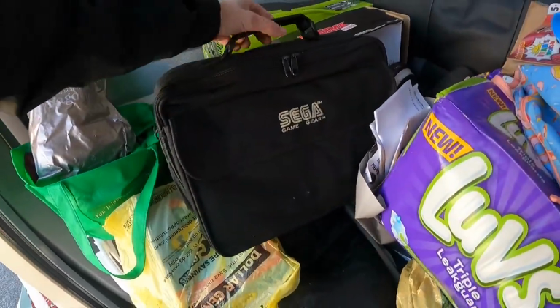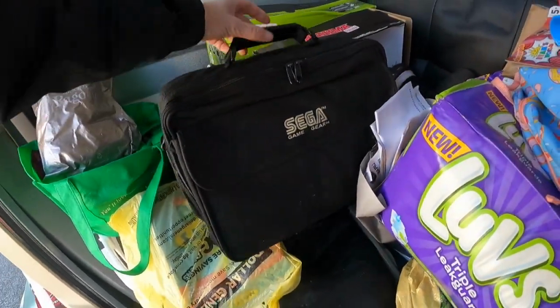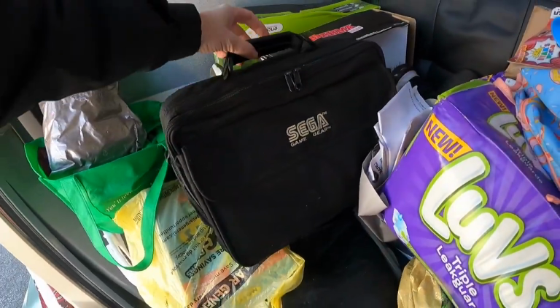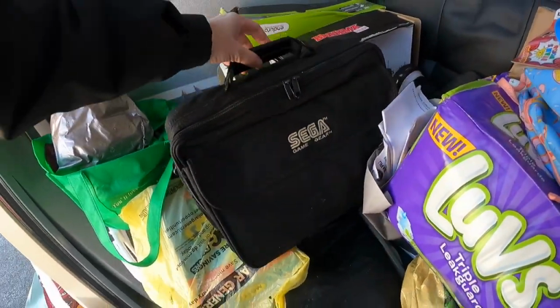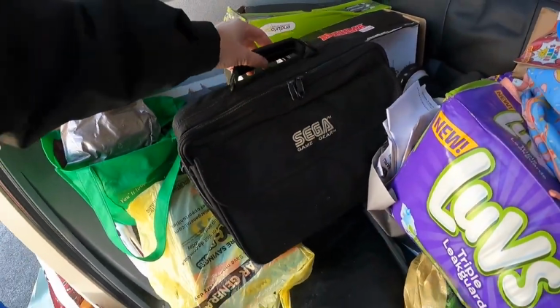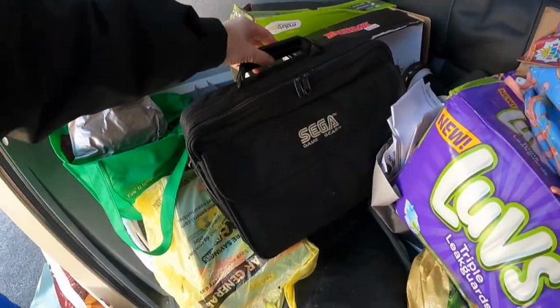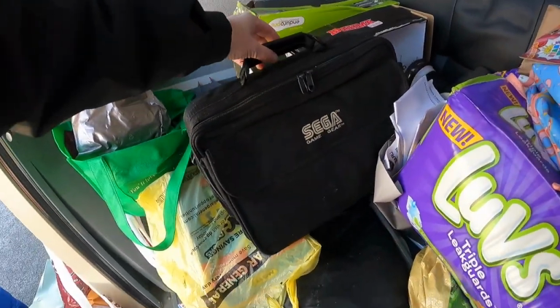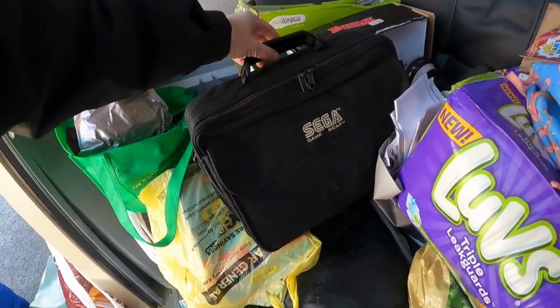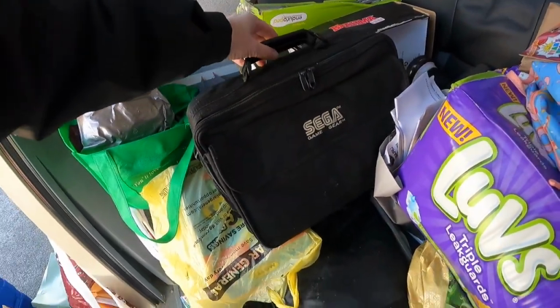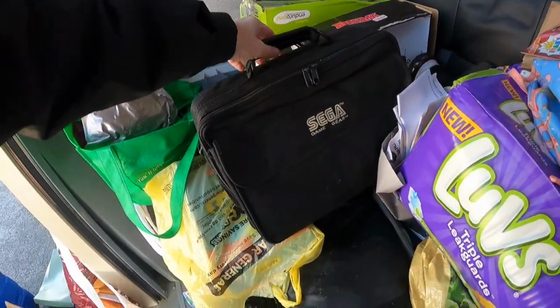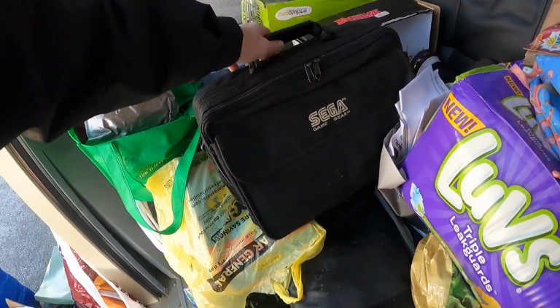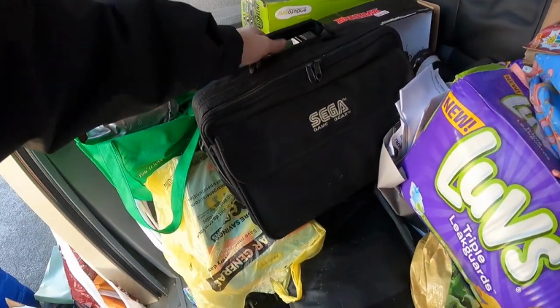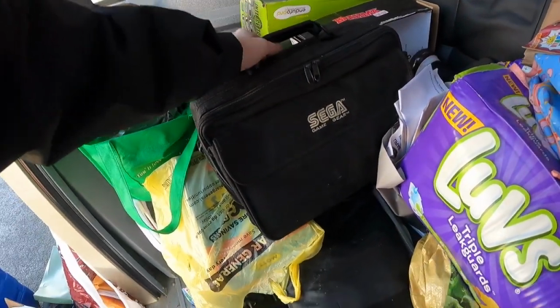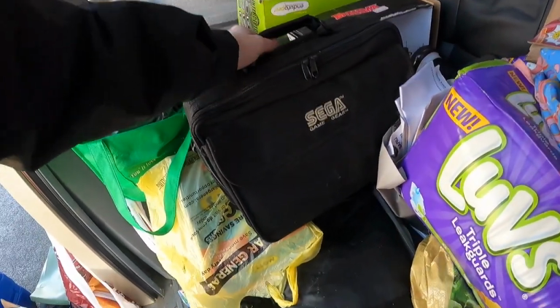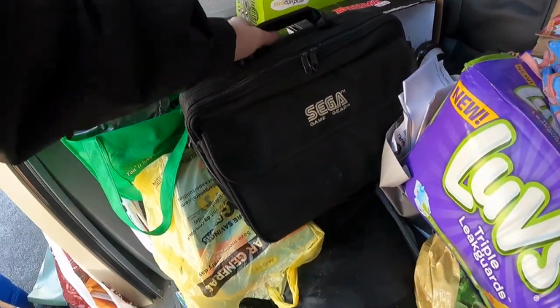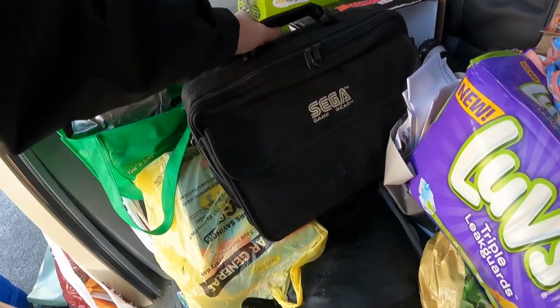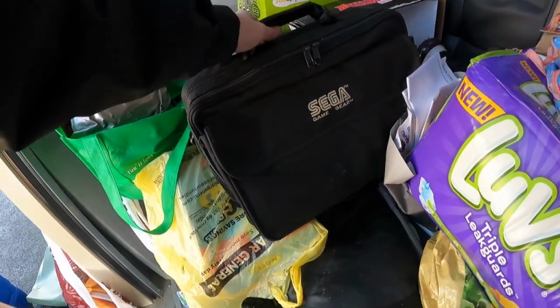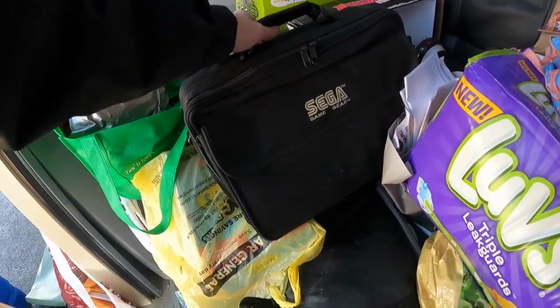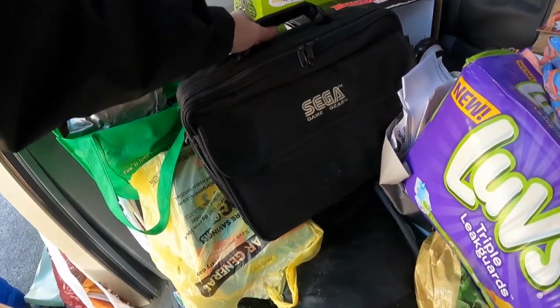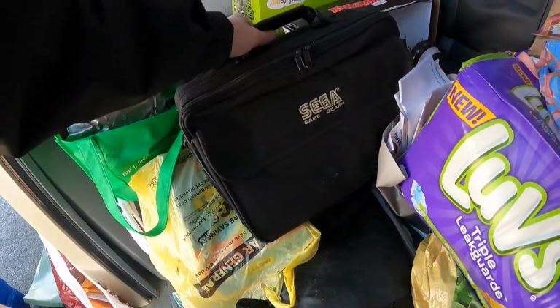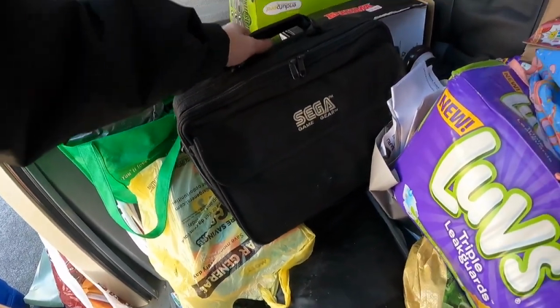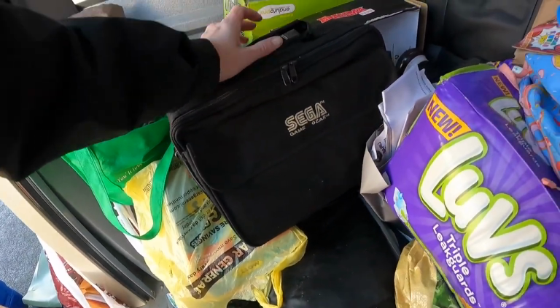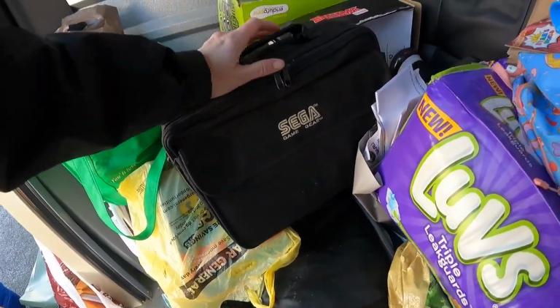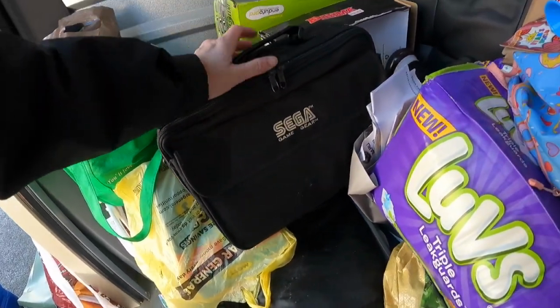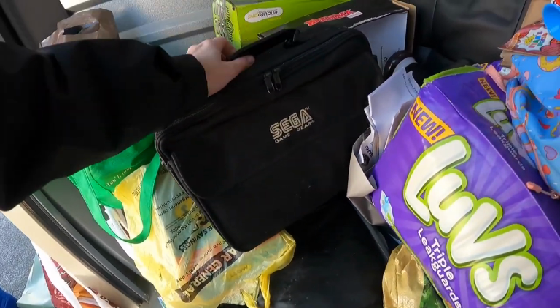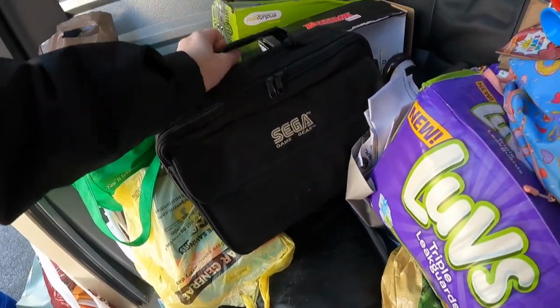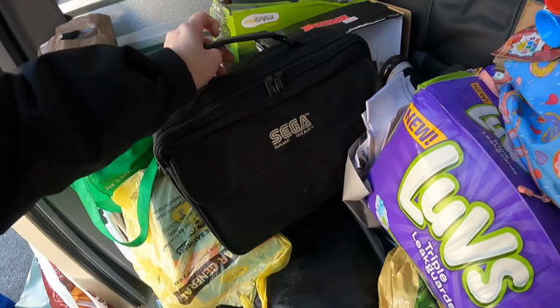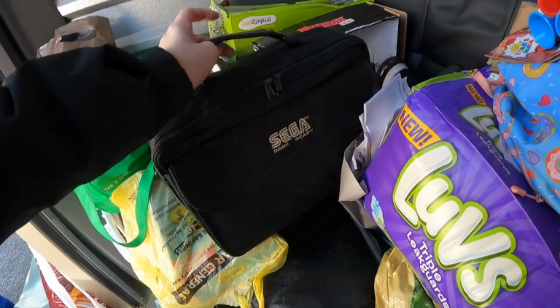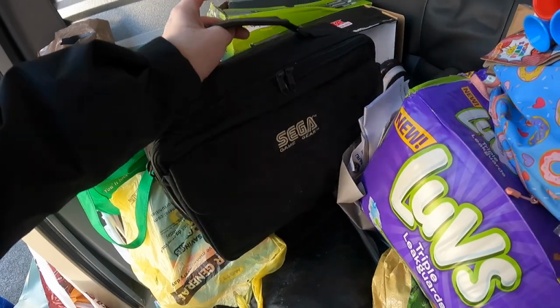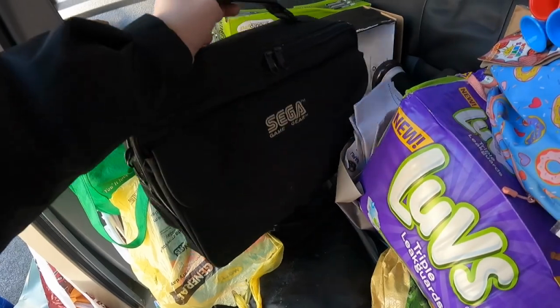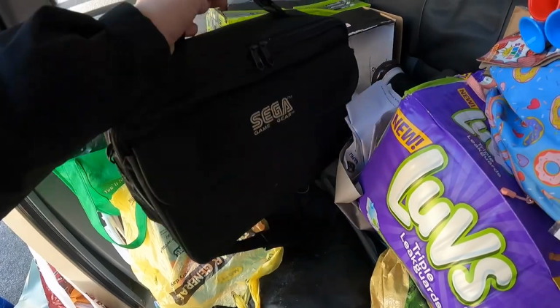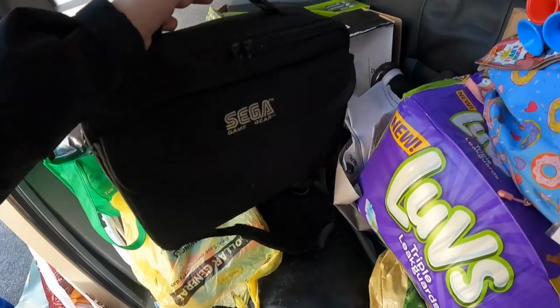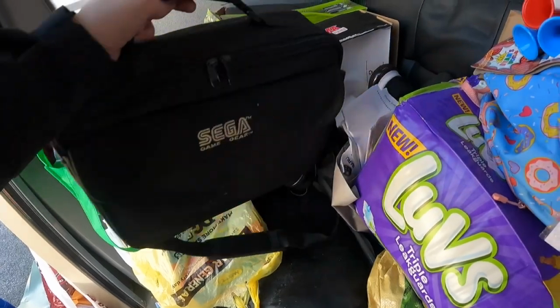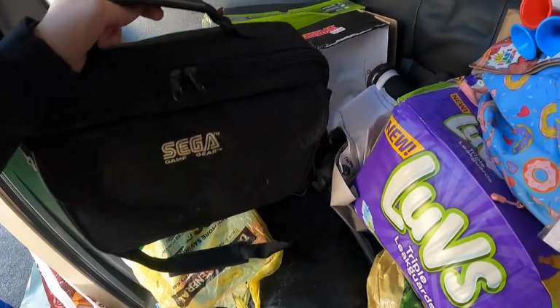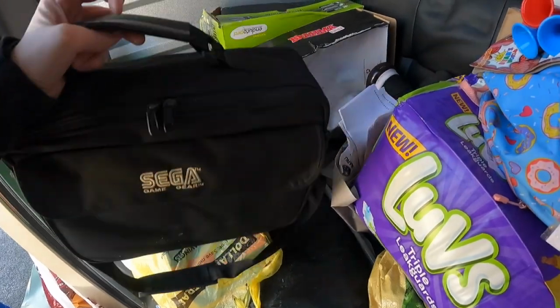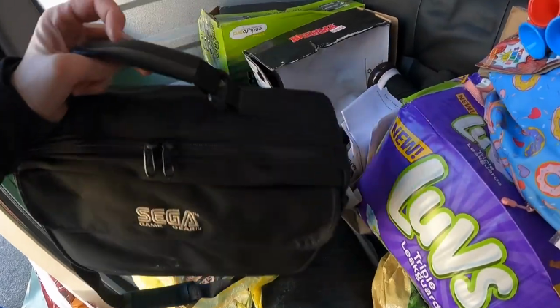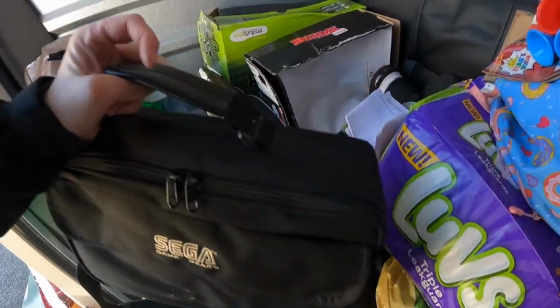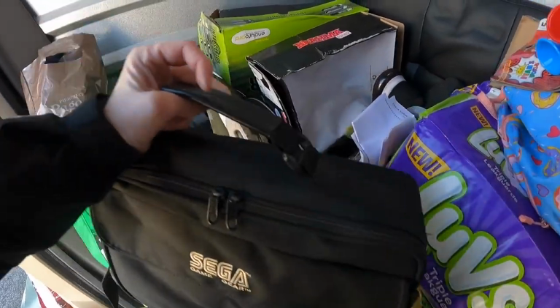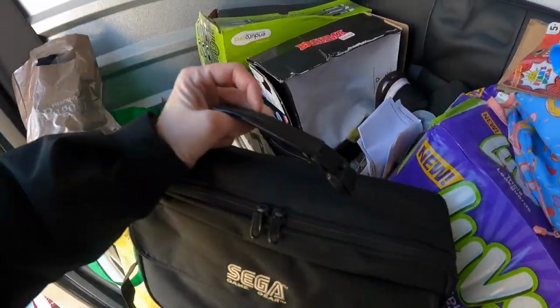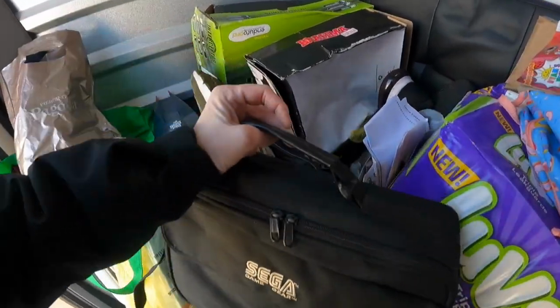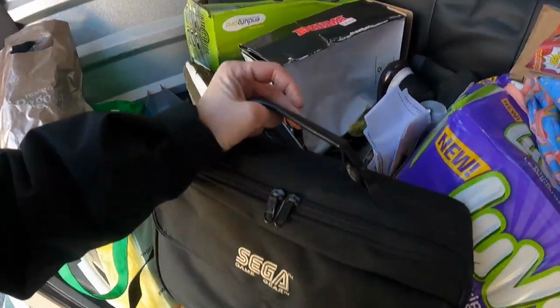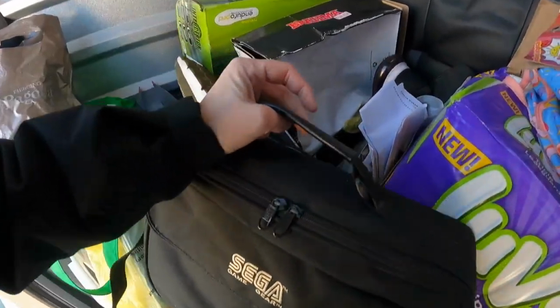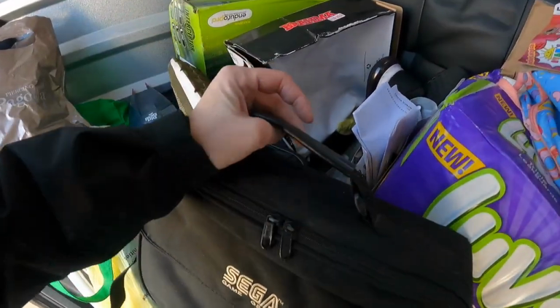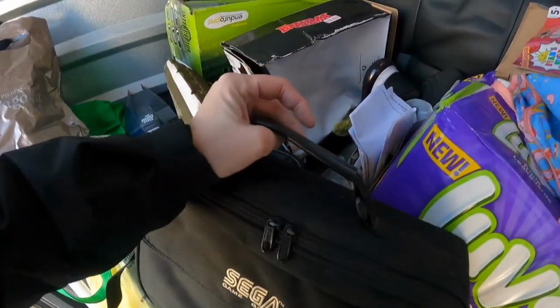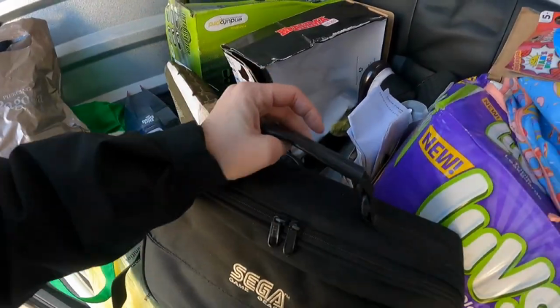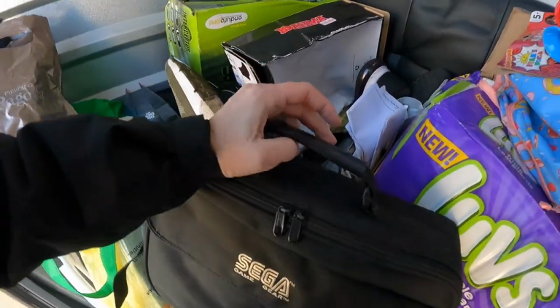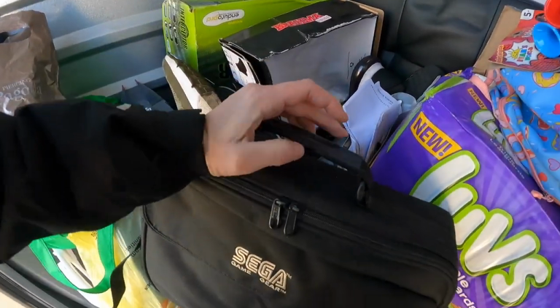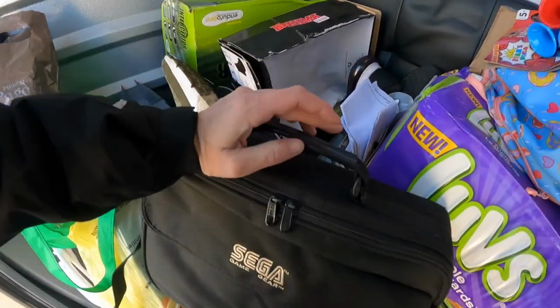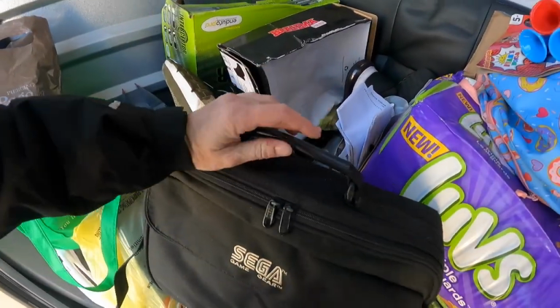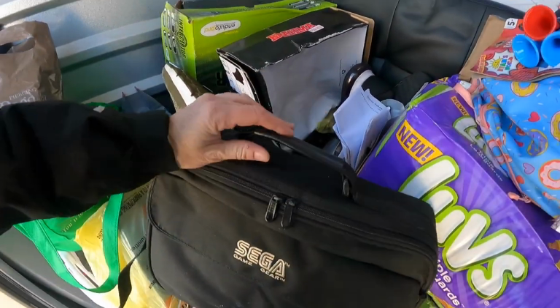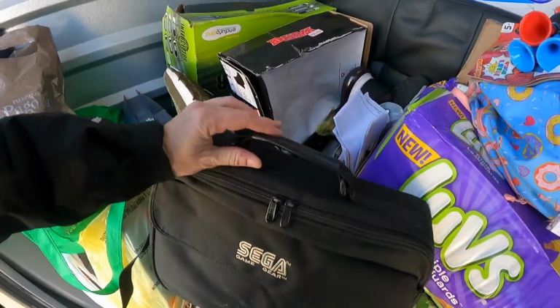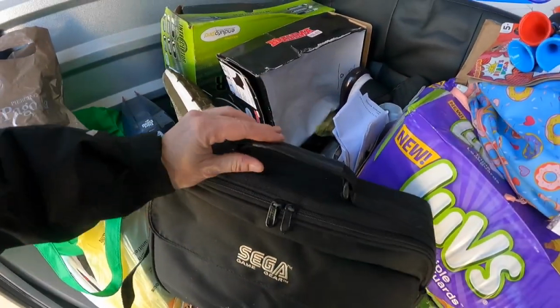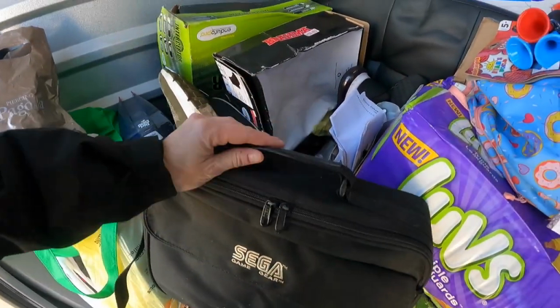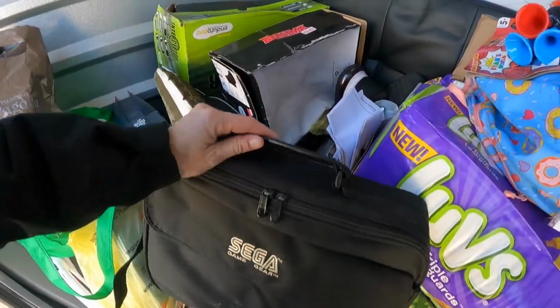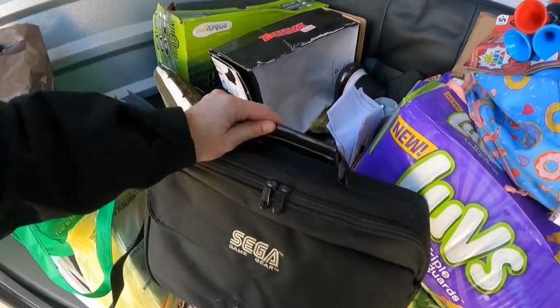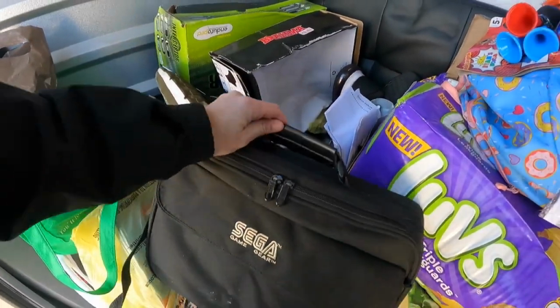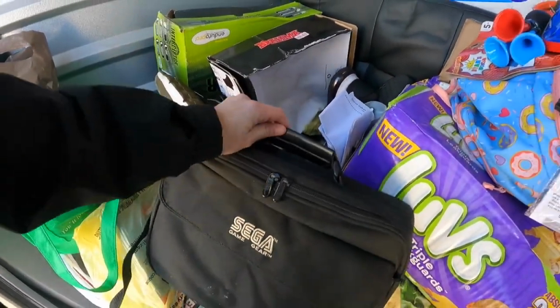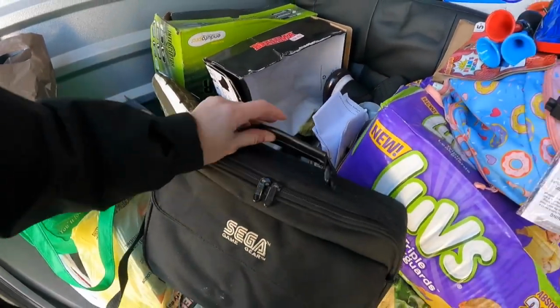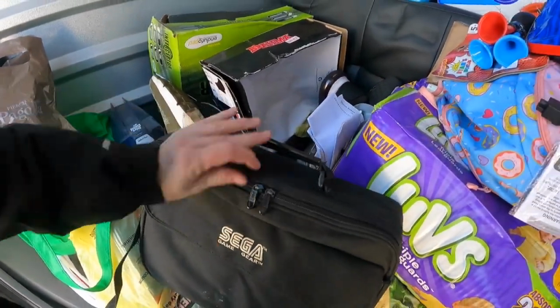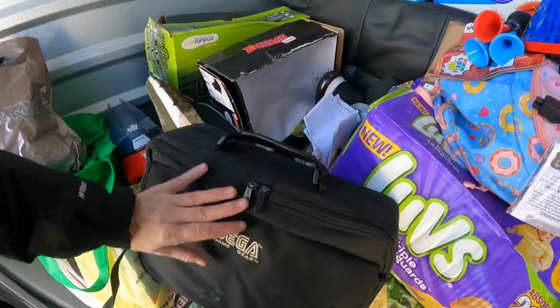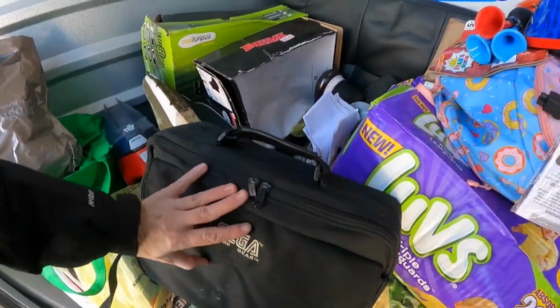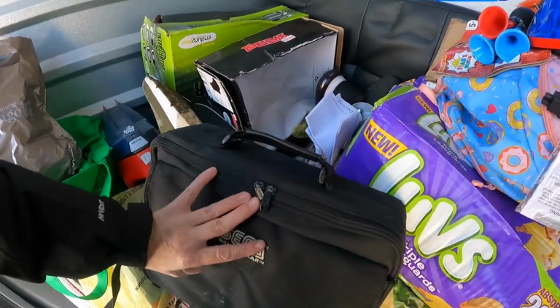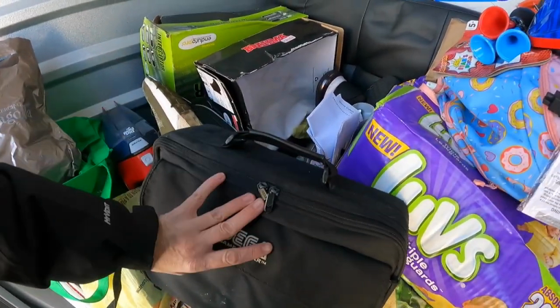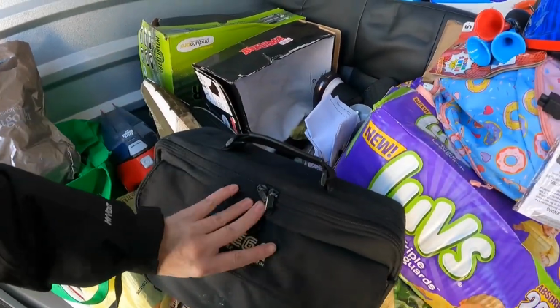Sega Game Gear! I don't know, it's feeling kind of light. What do you guys think, is the game inside?